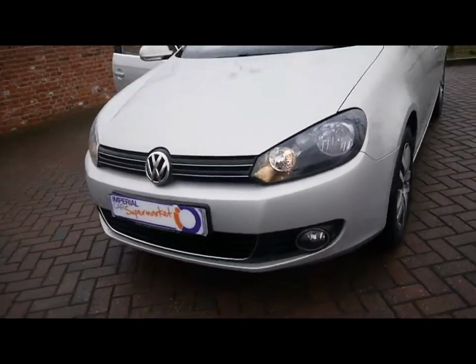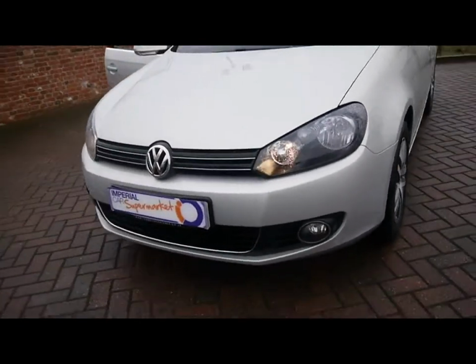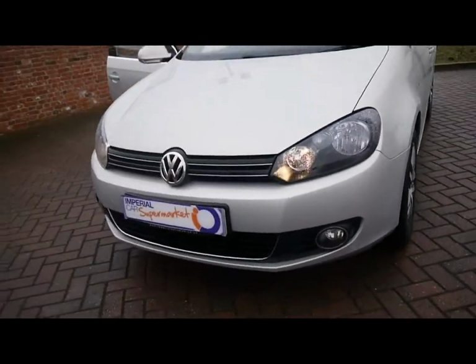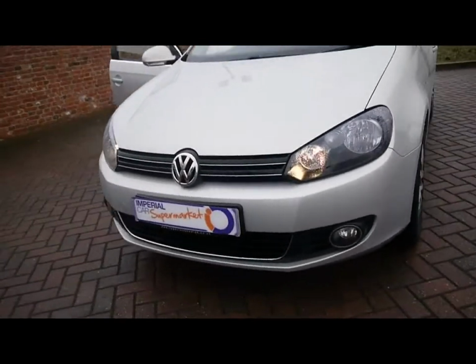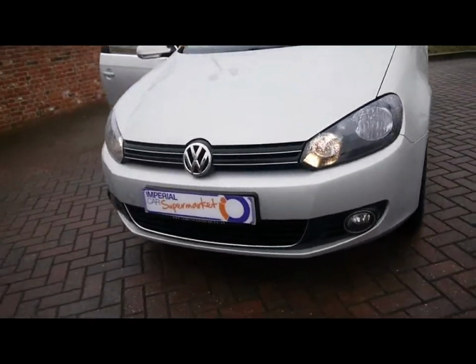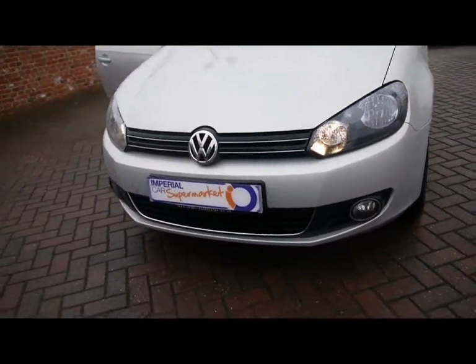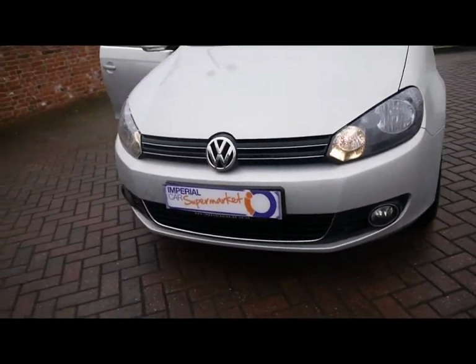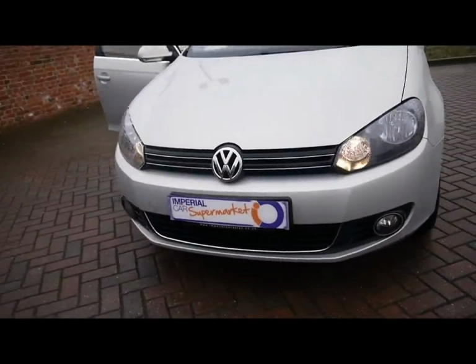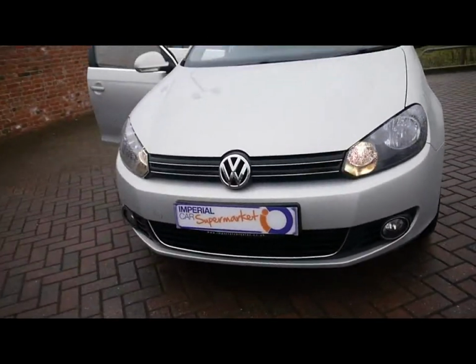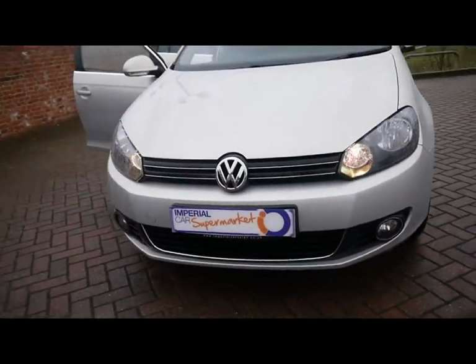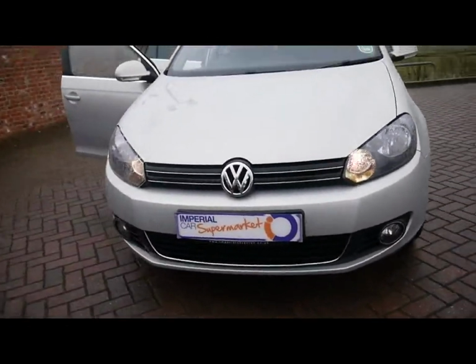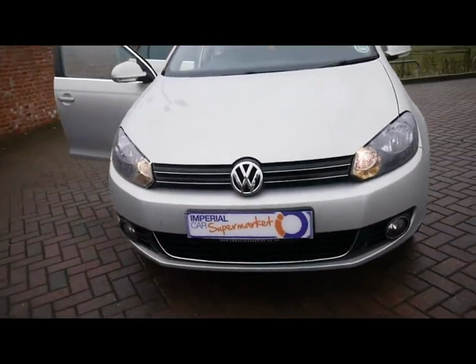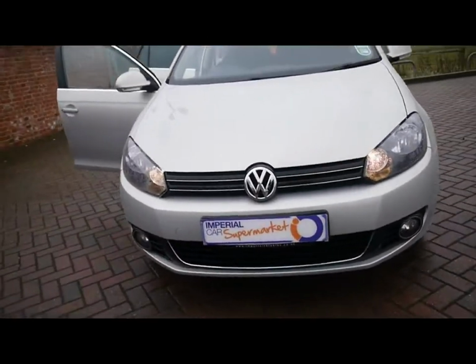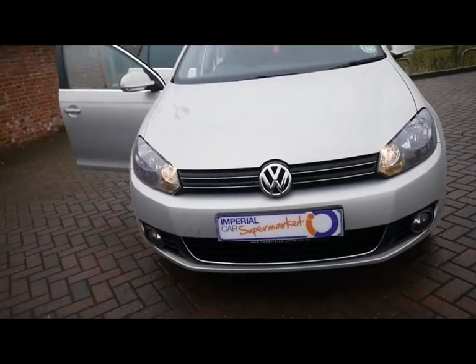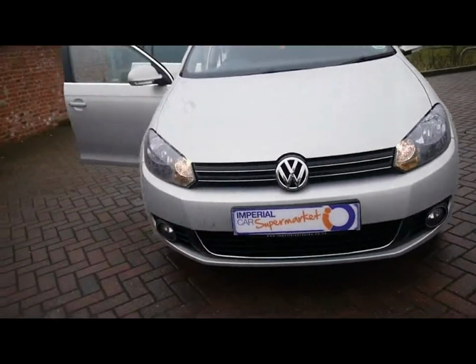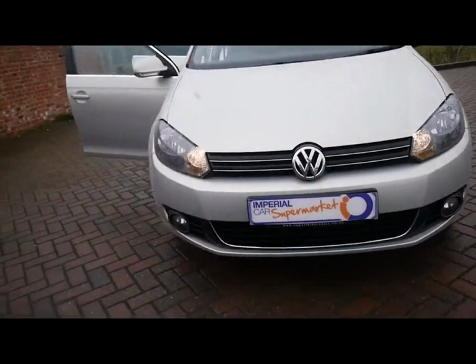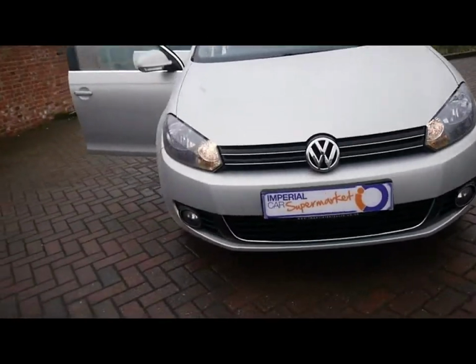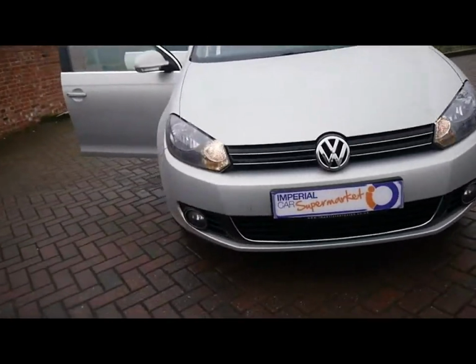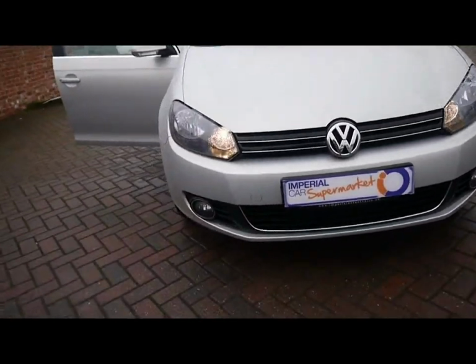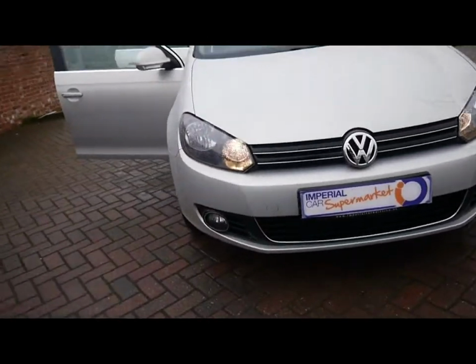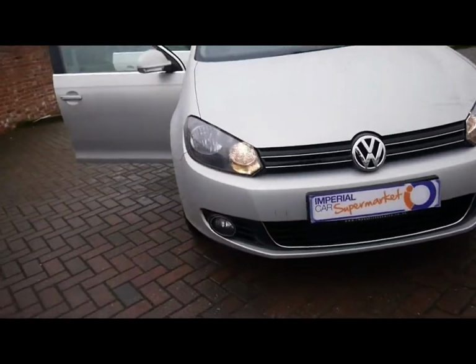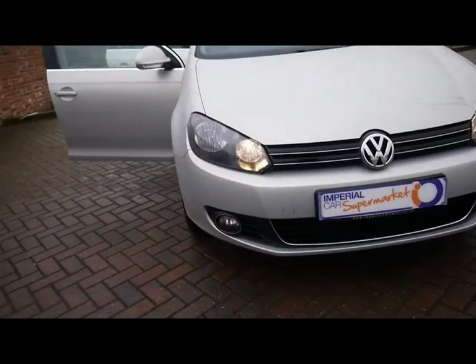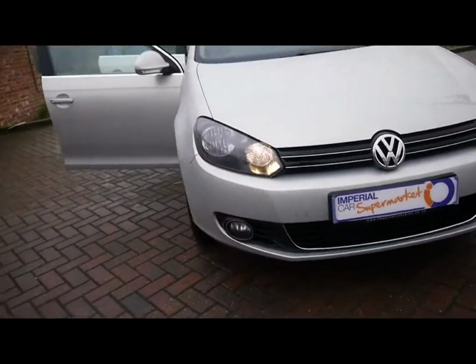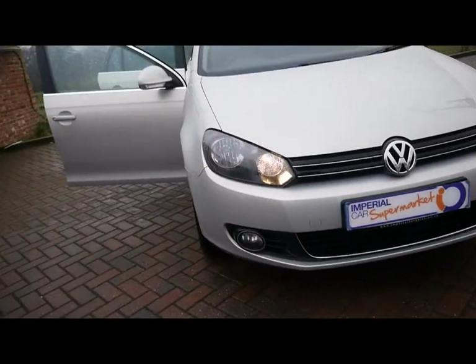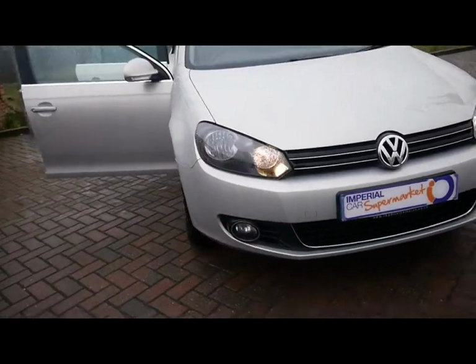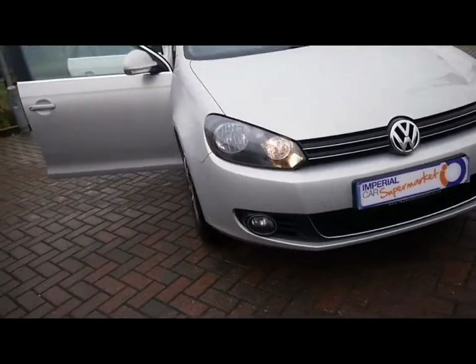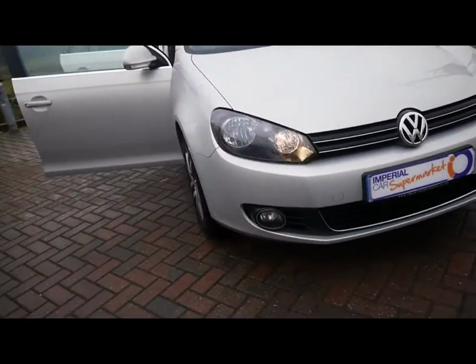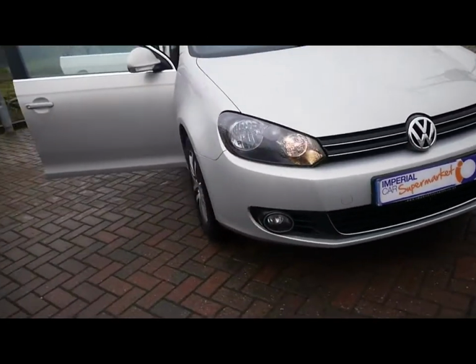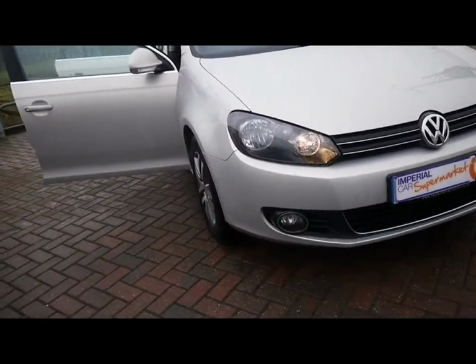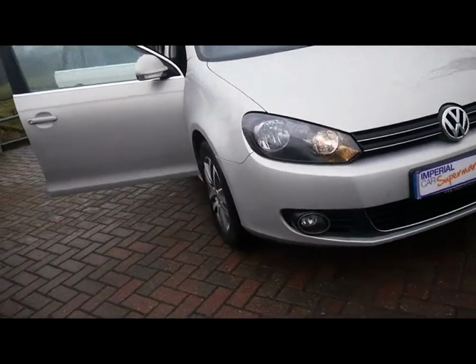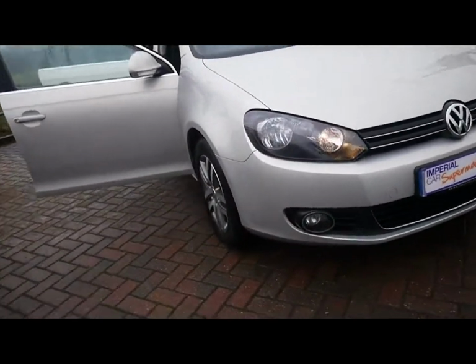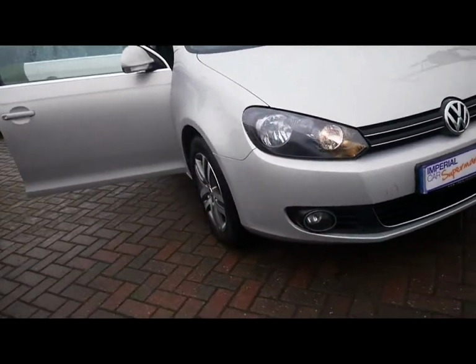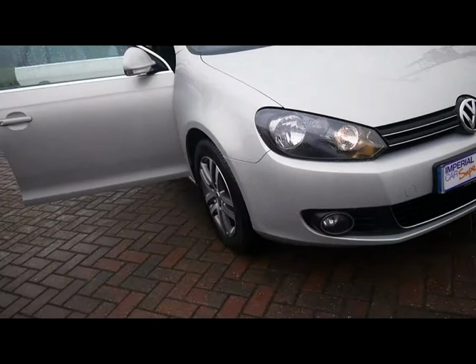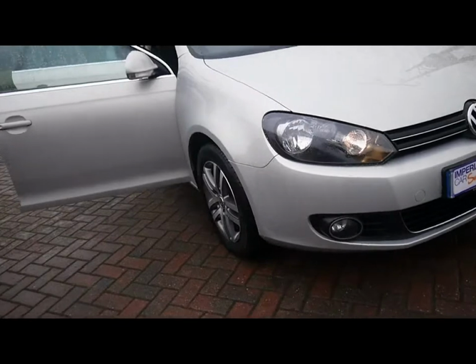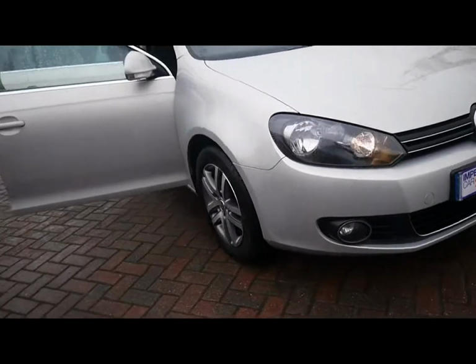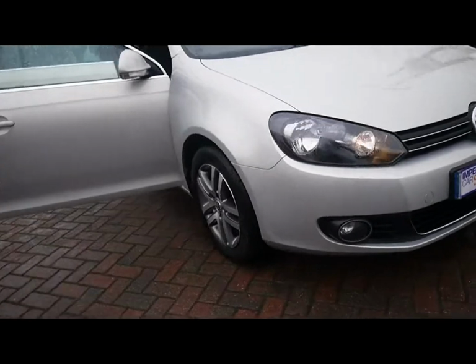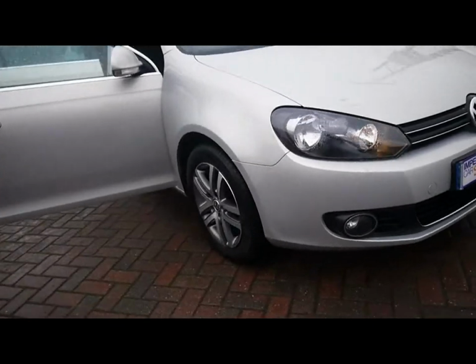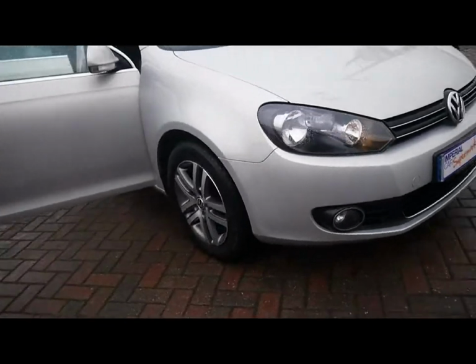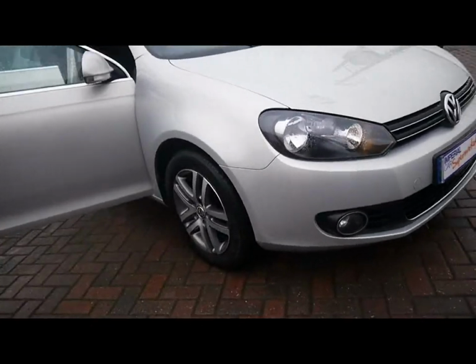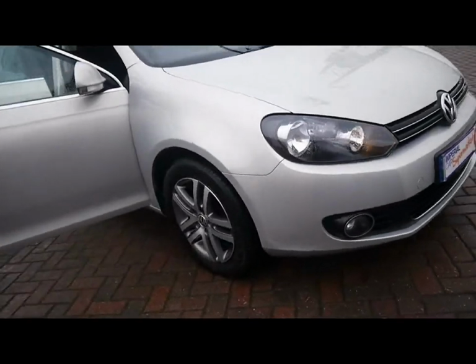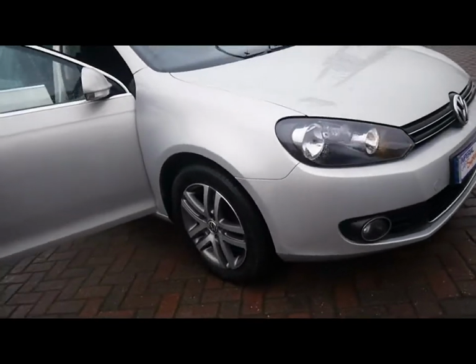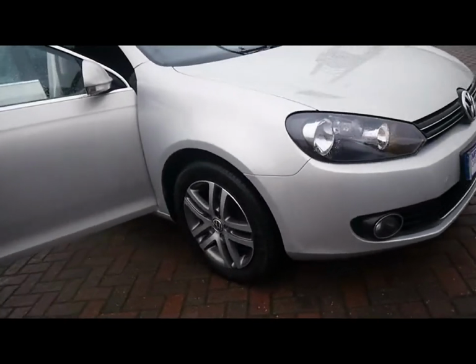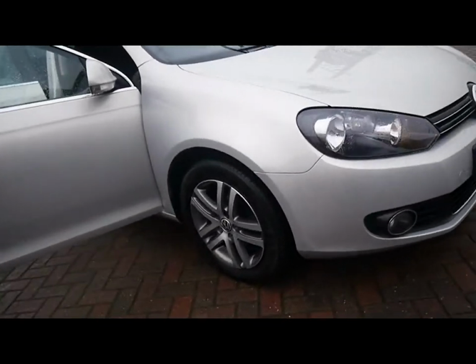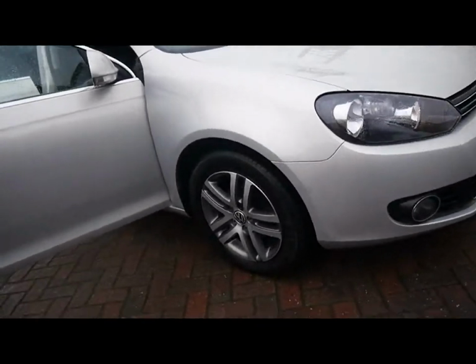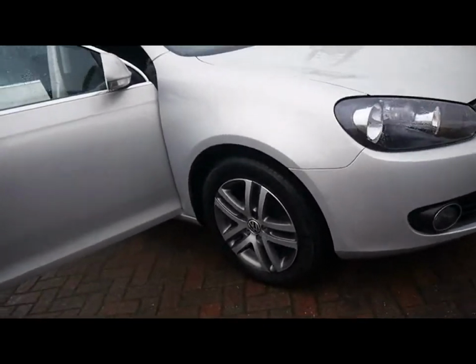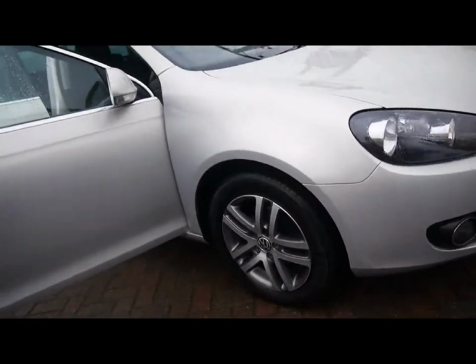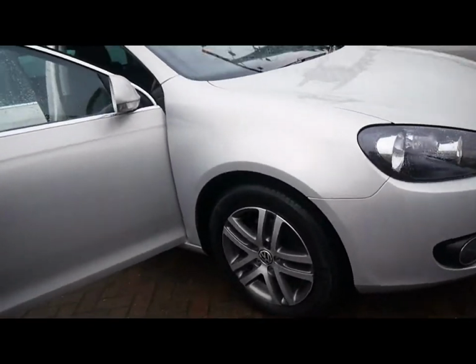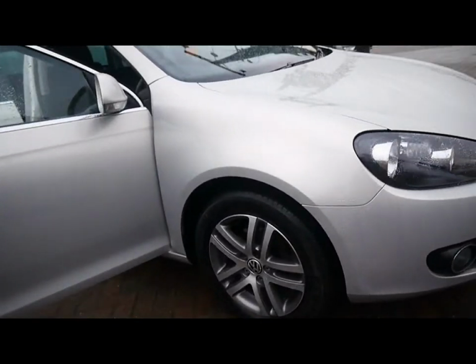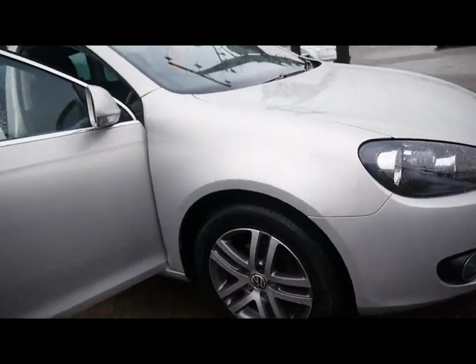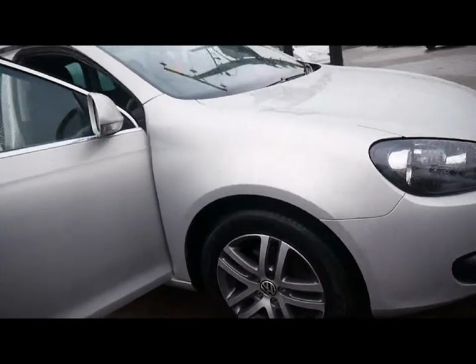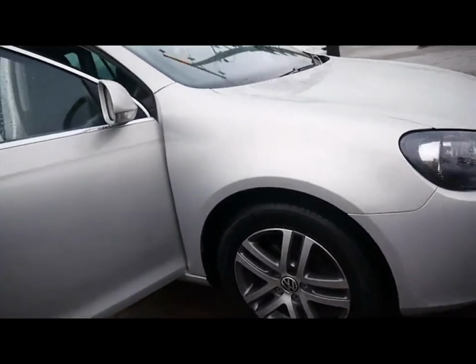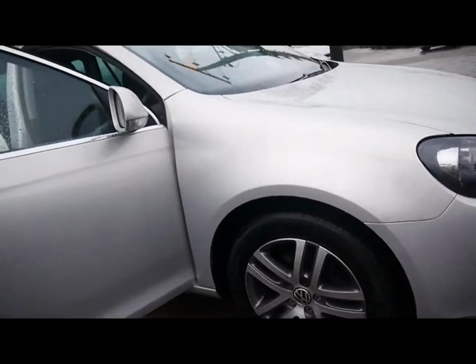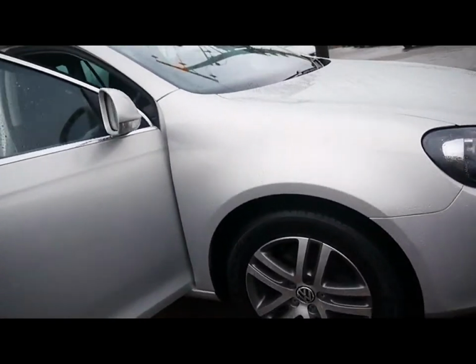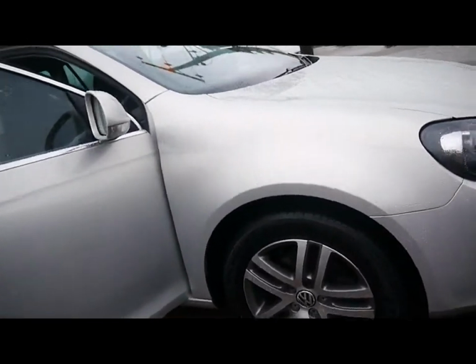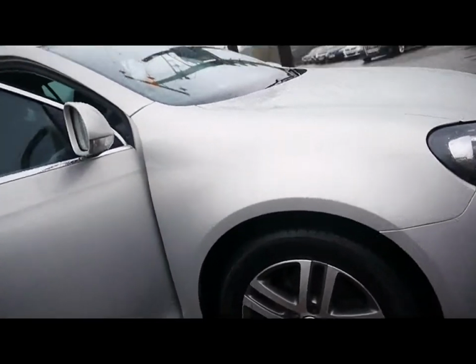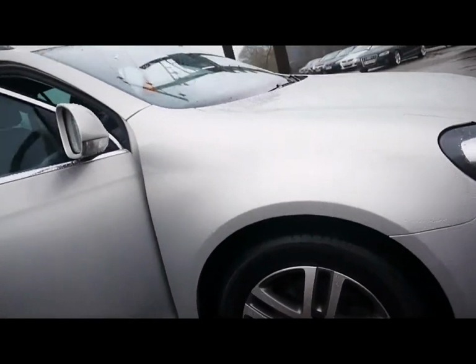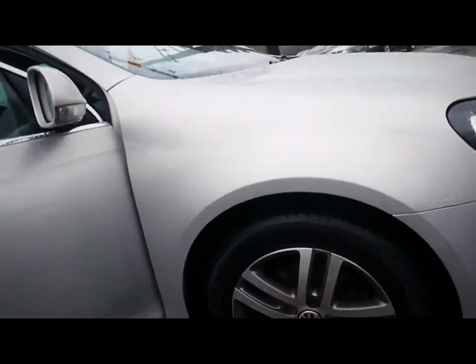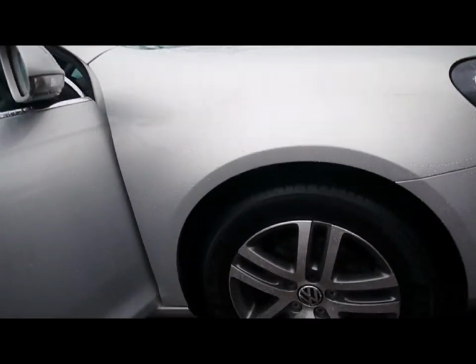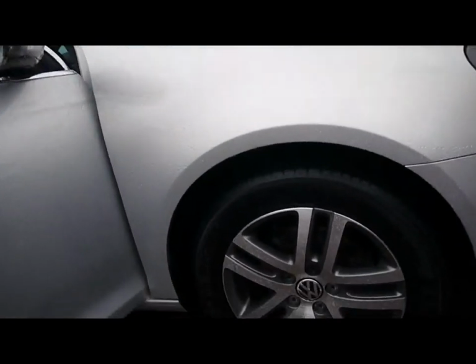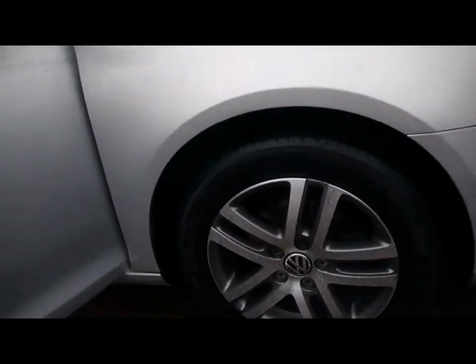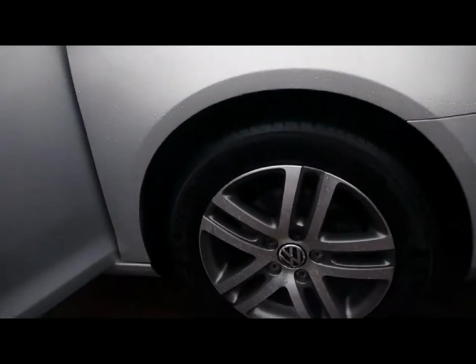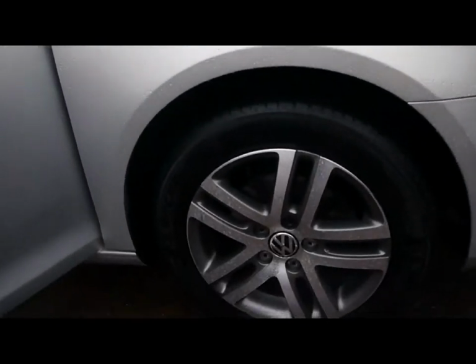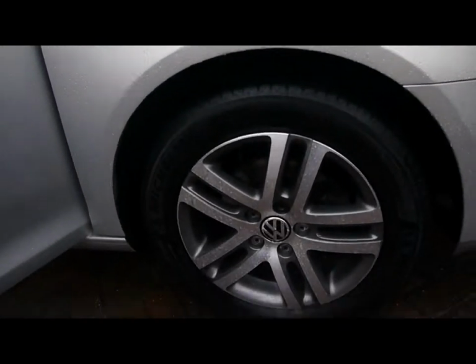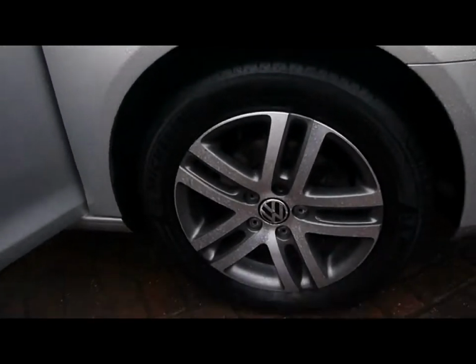We've also got front fog lights and 16 inch alloys.